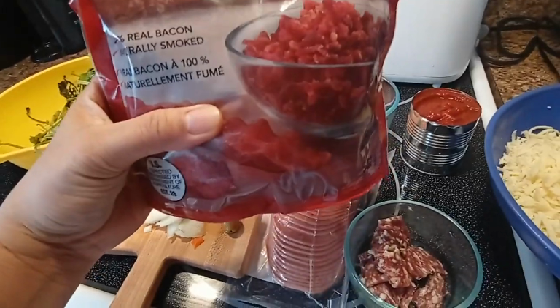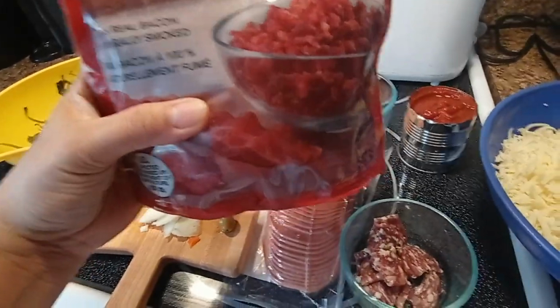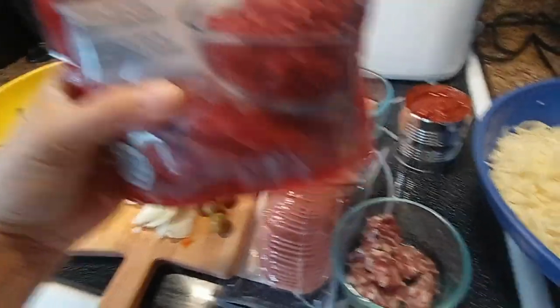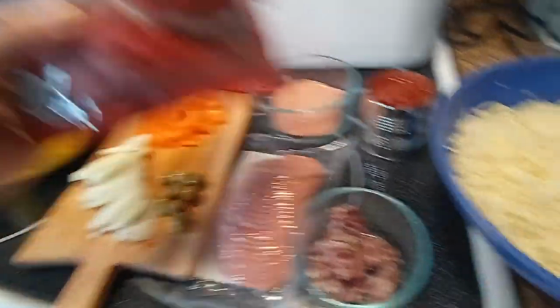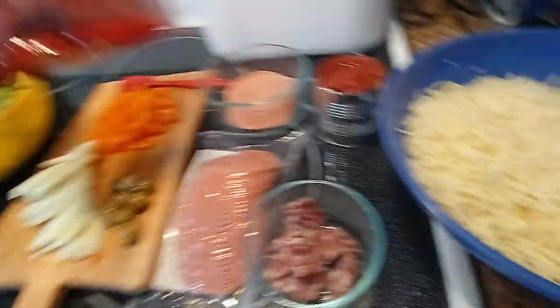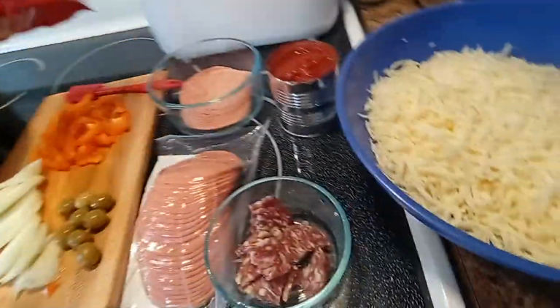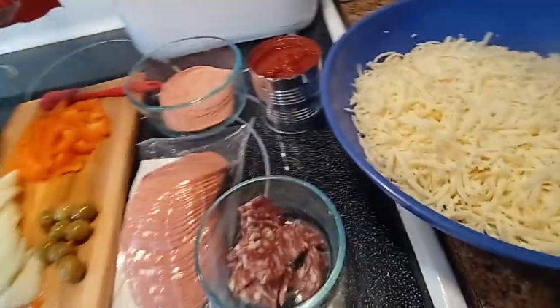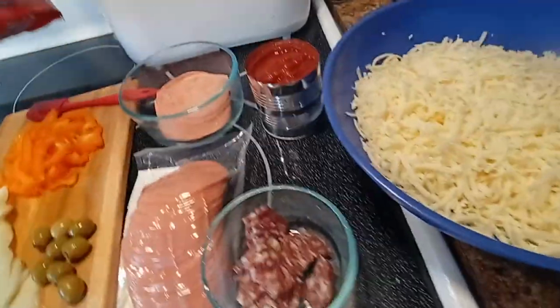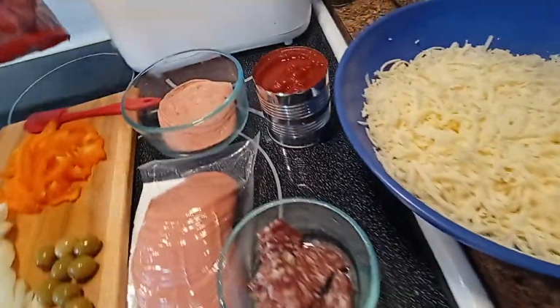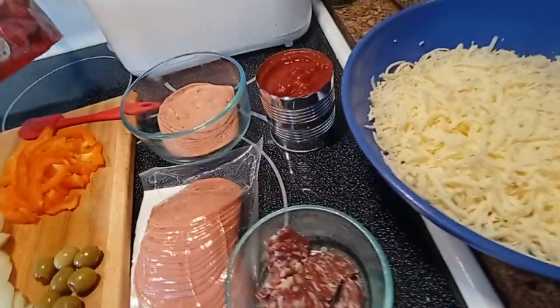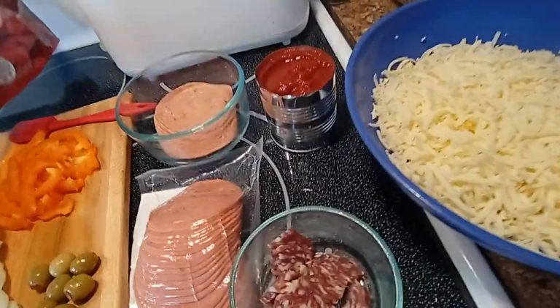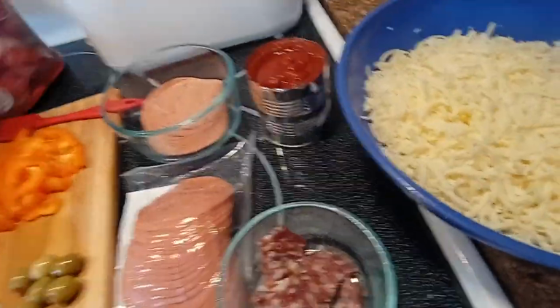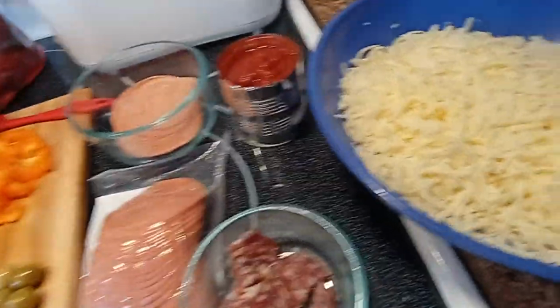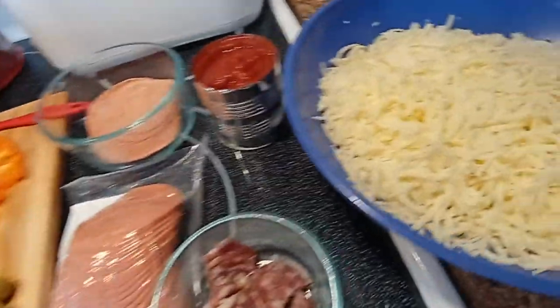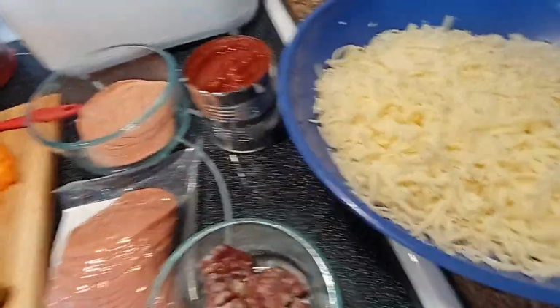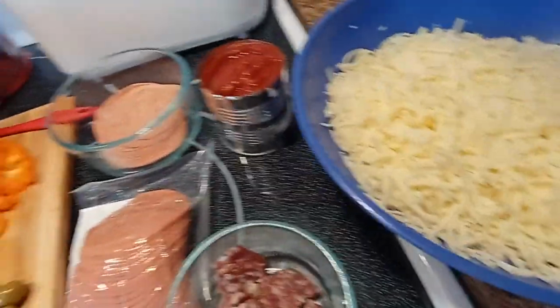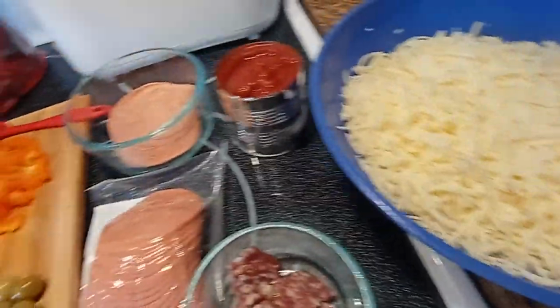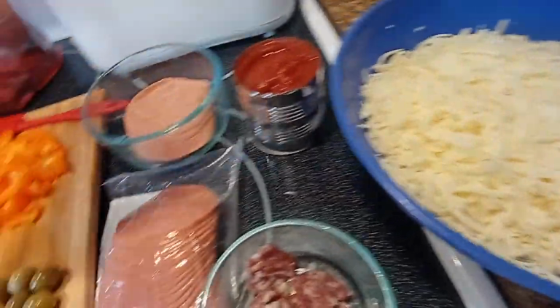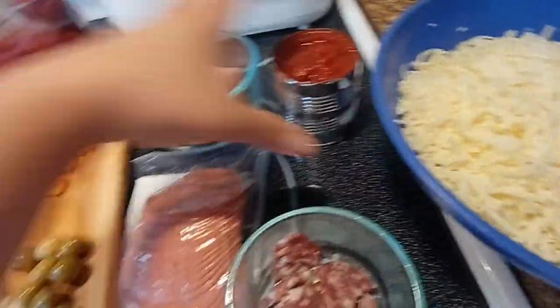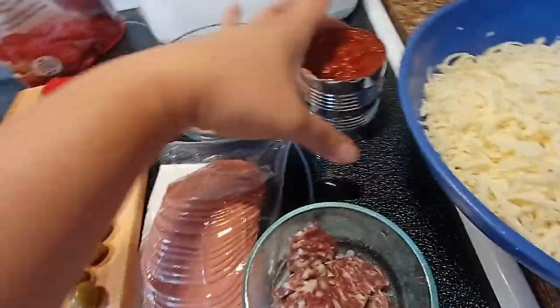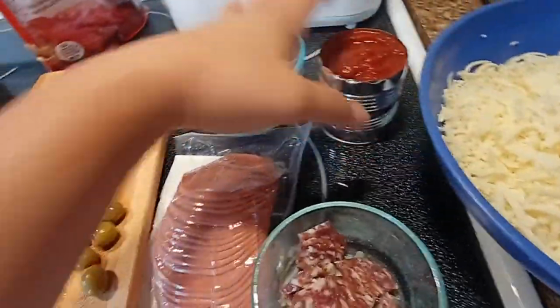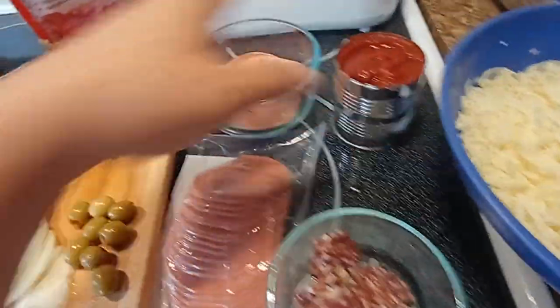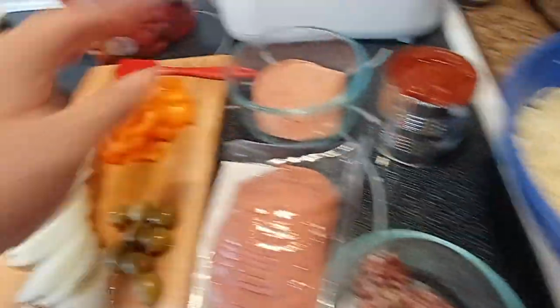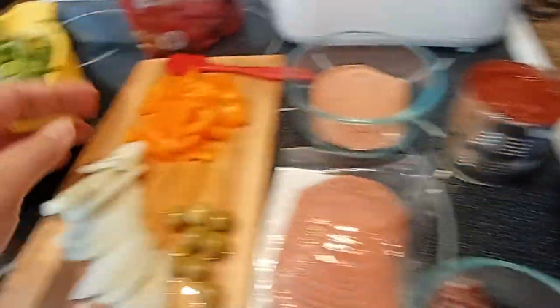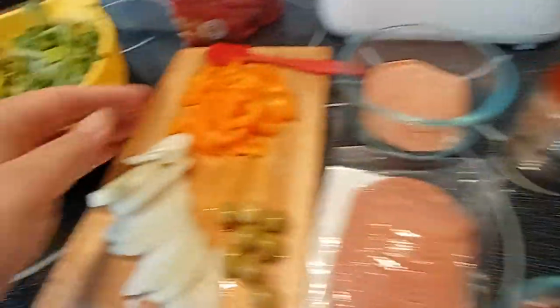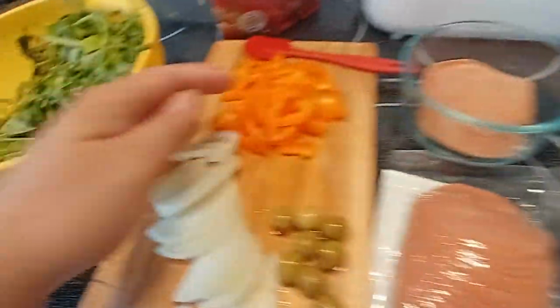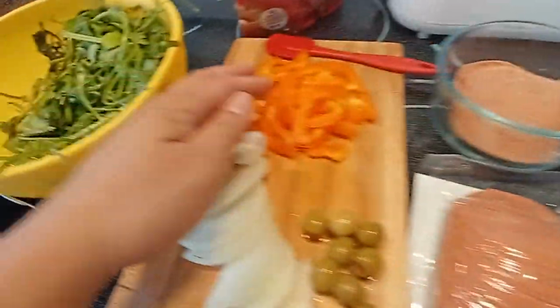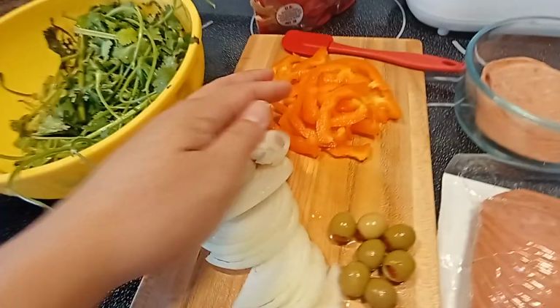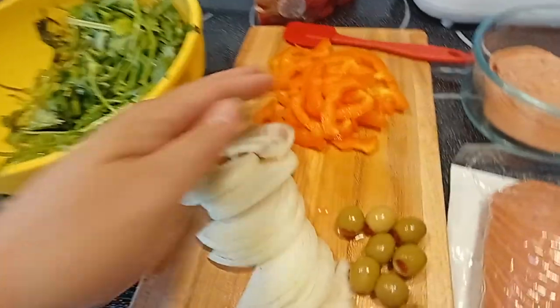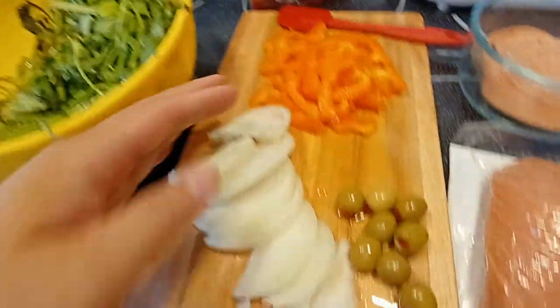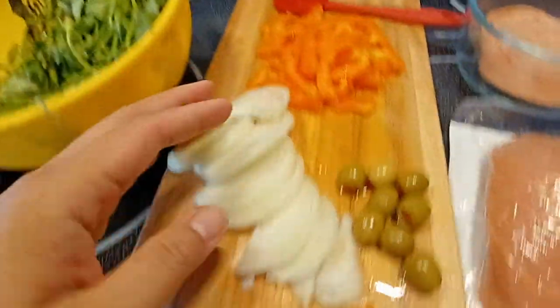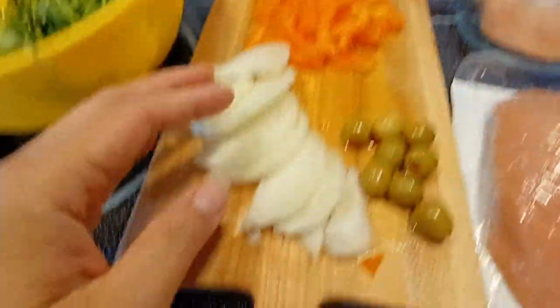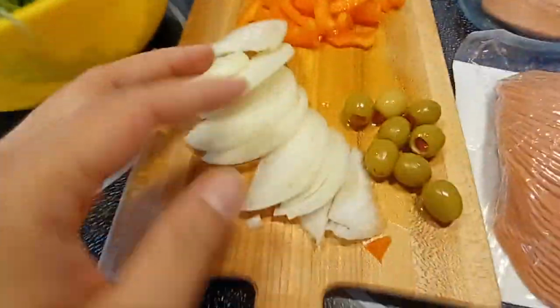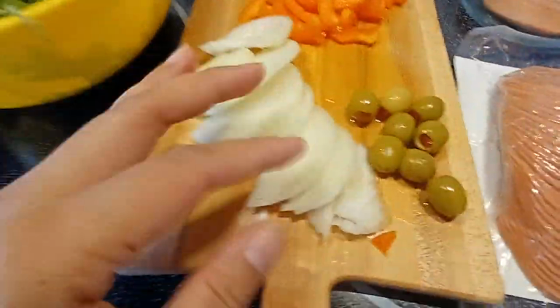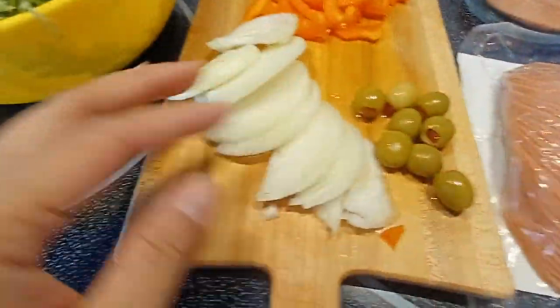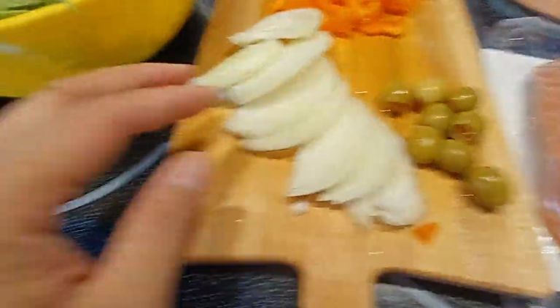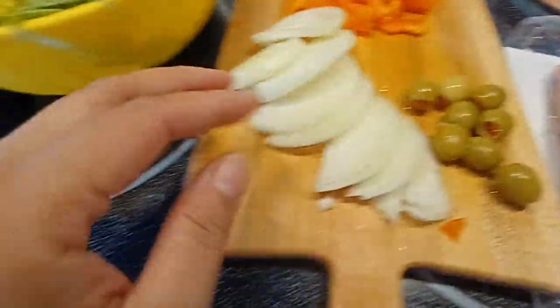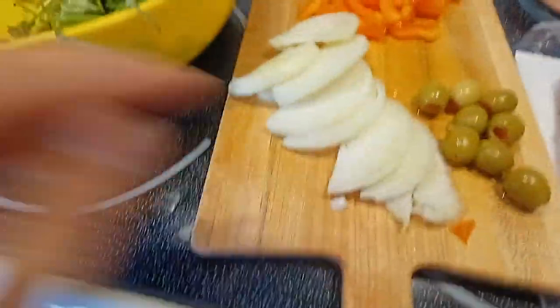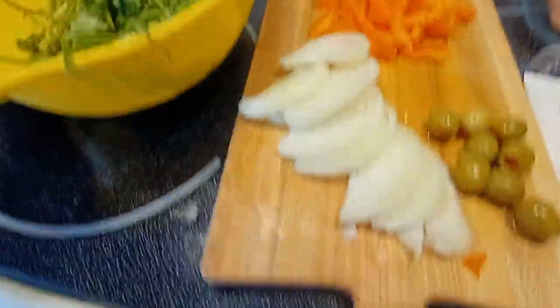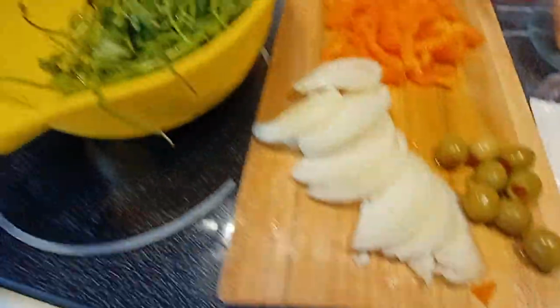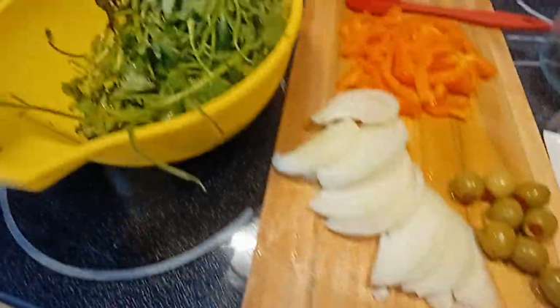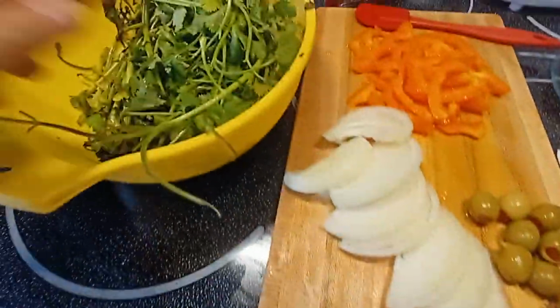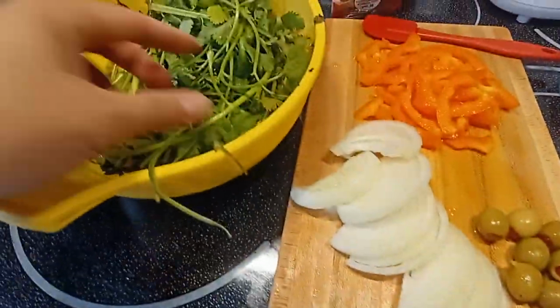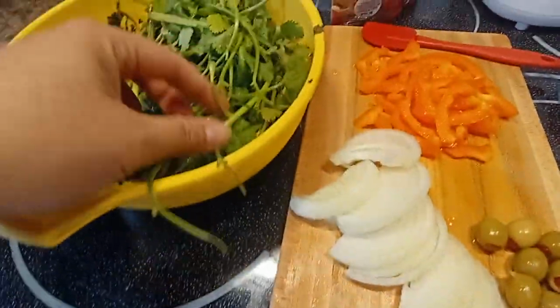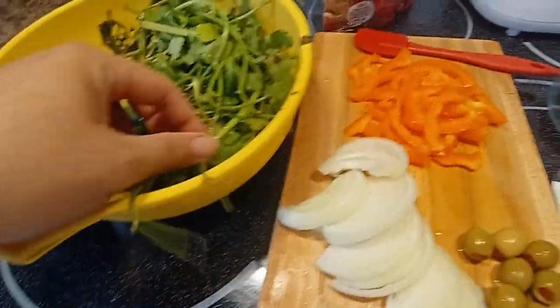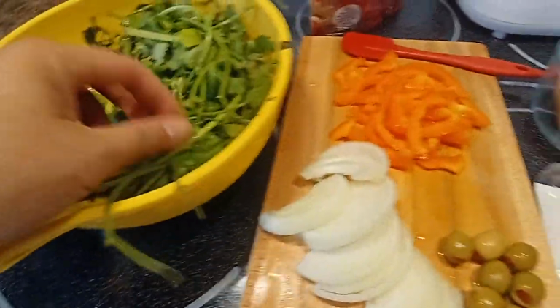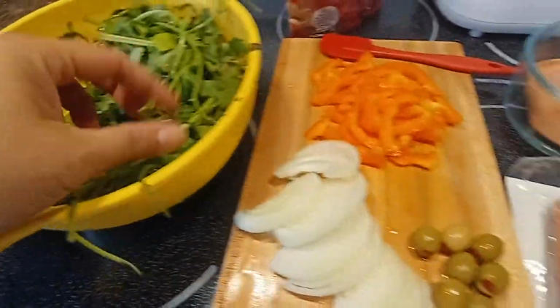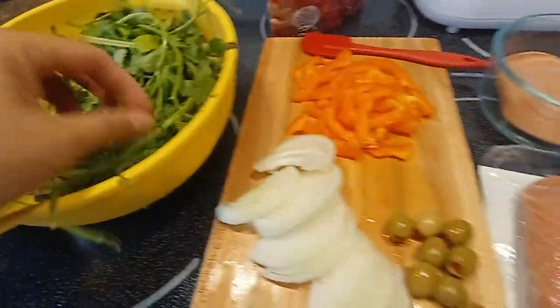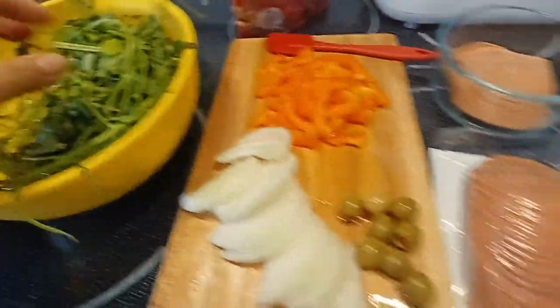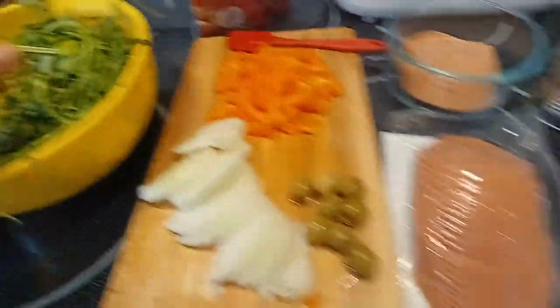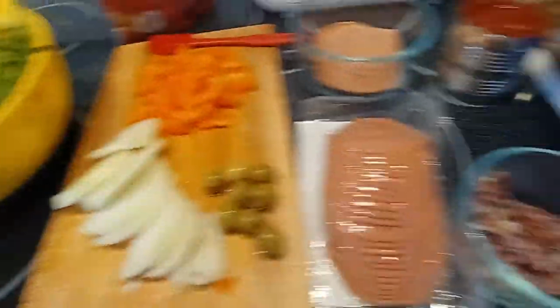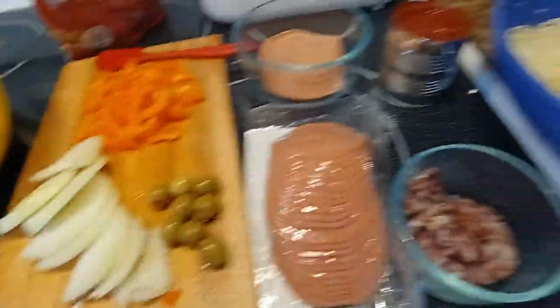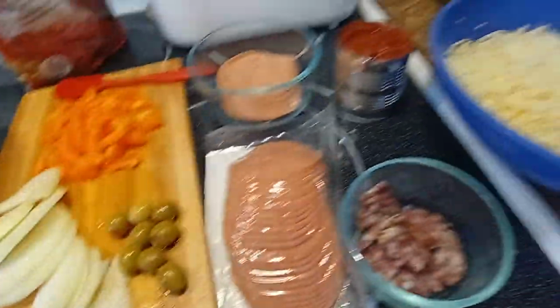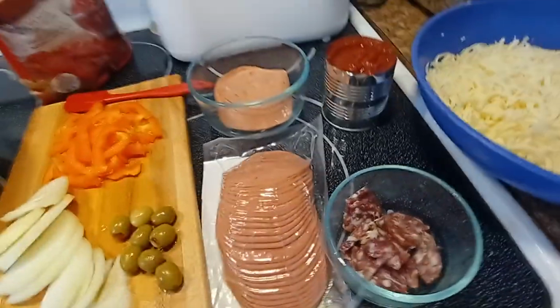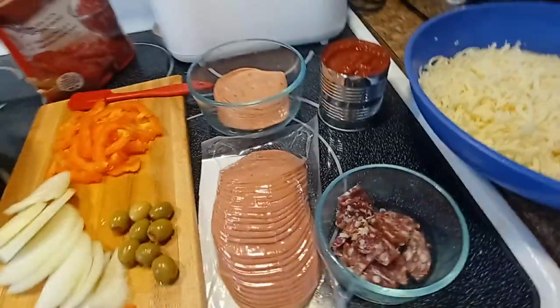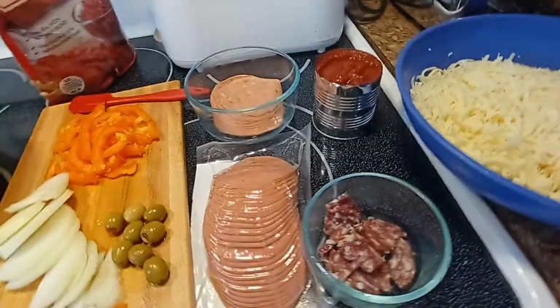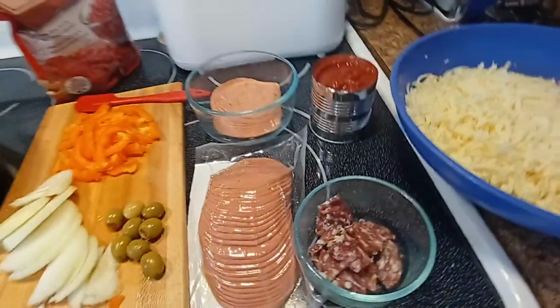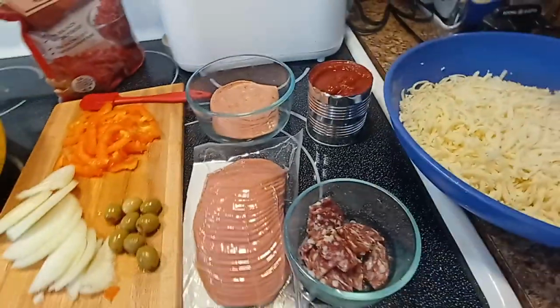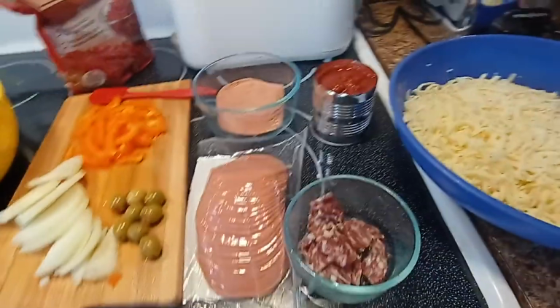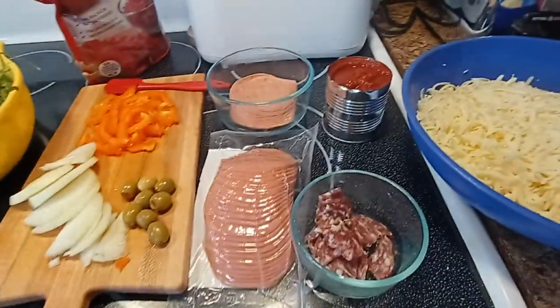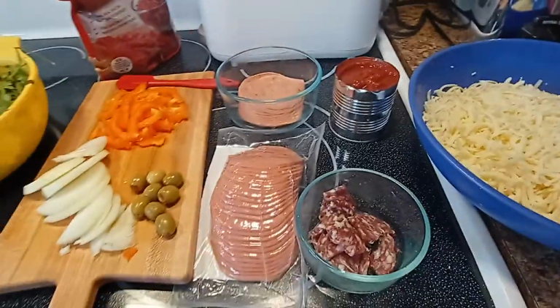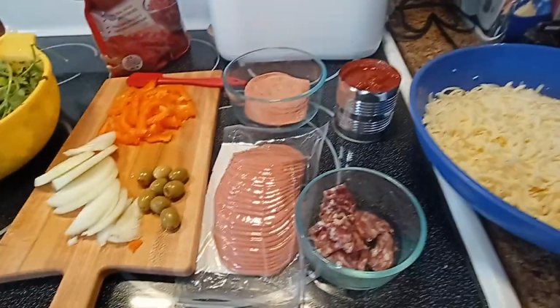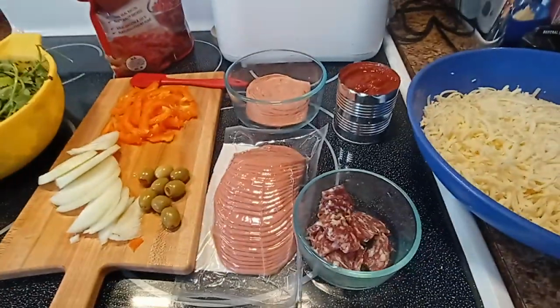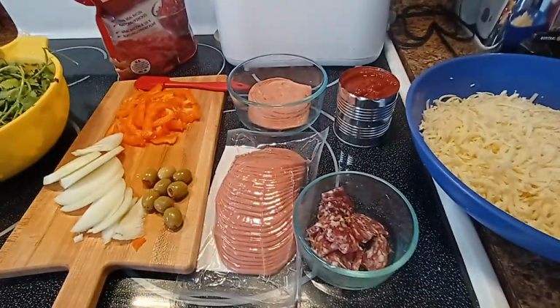Bacon, pepperoni, cheese, pizza sauce, bell pepper, olives, onion, and cilantro — that's what we put in our pizza.